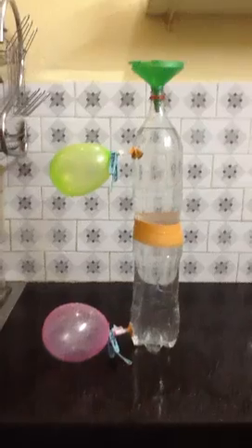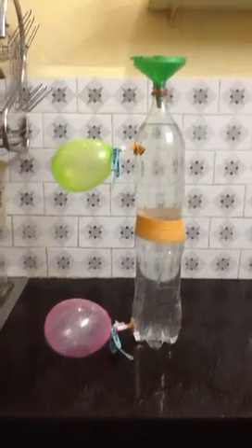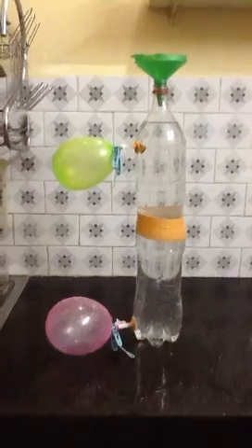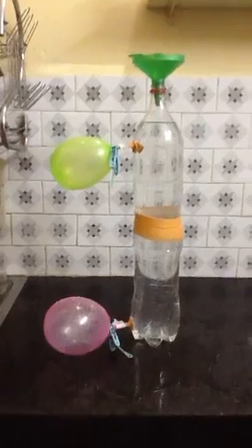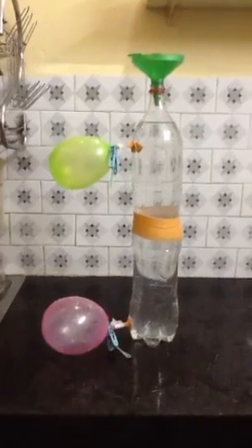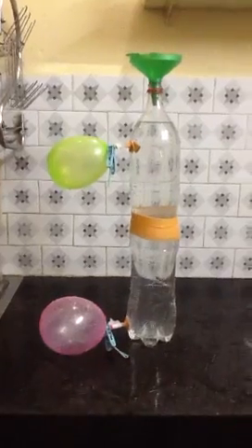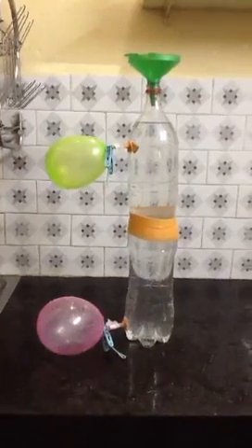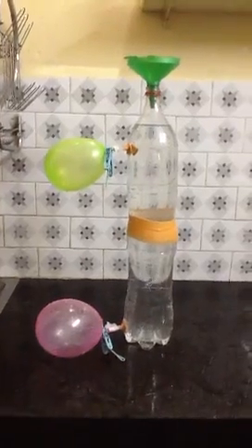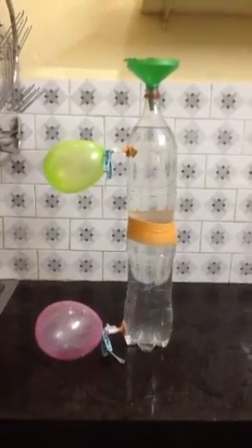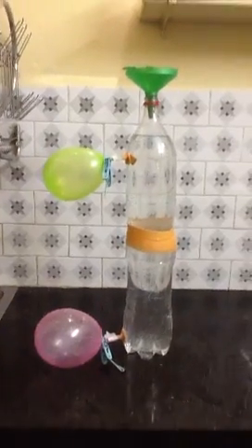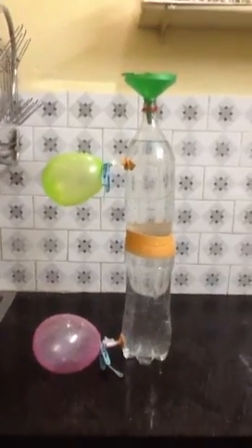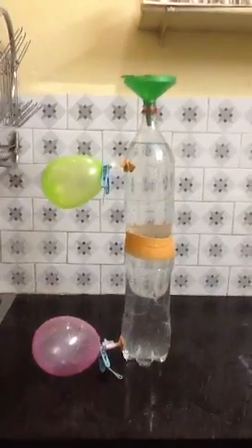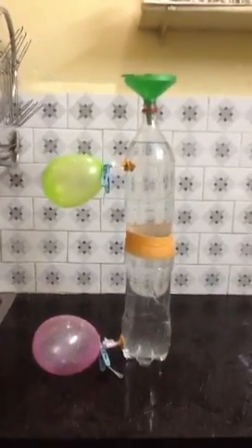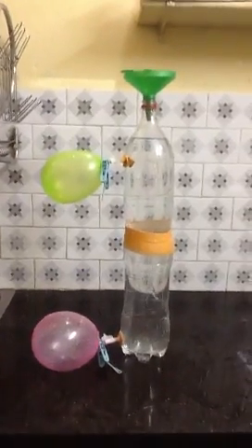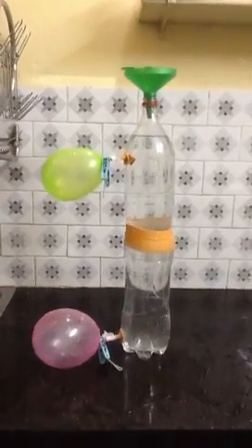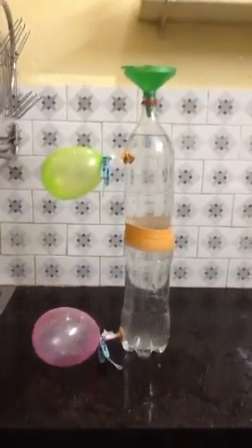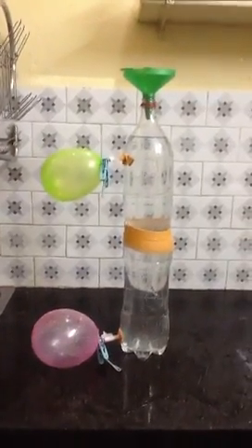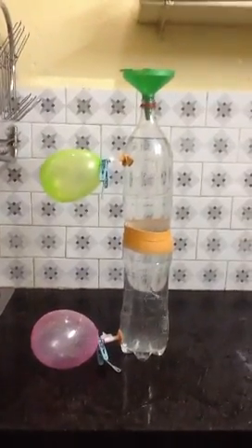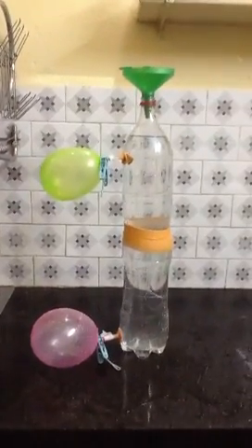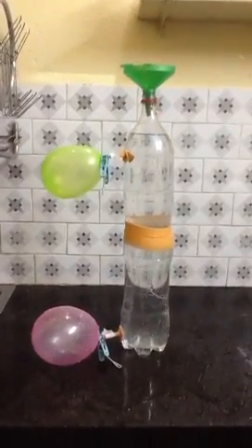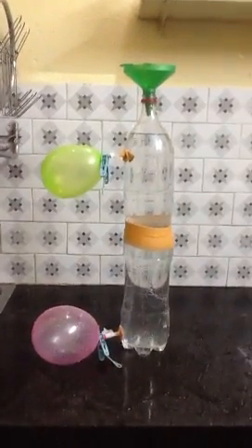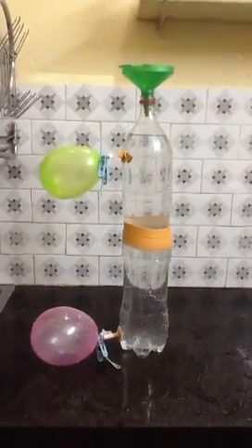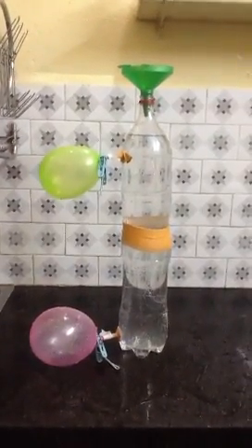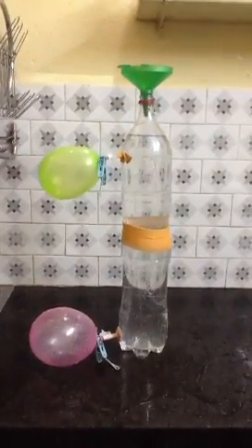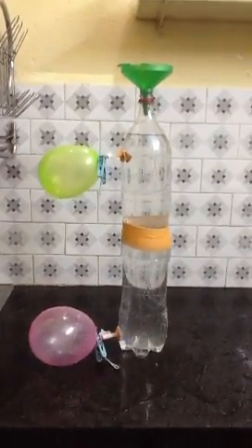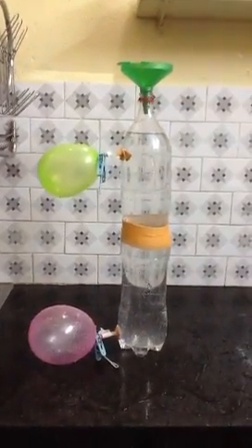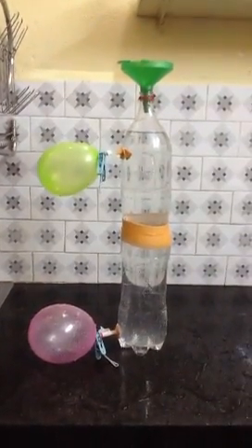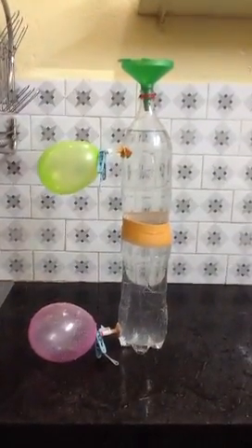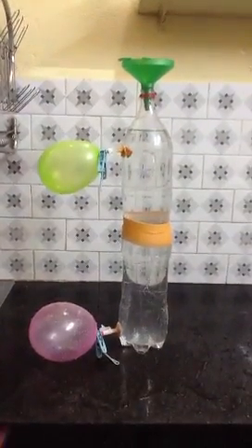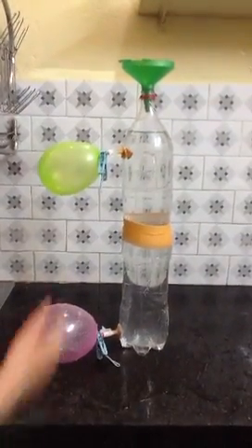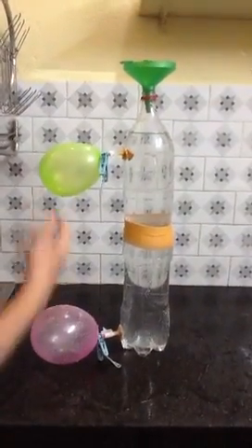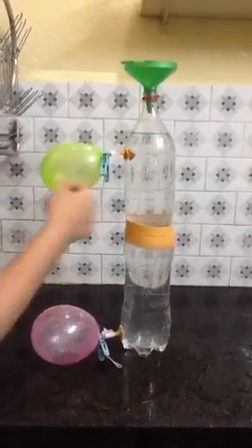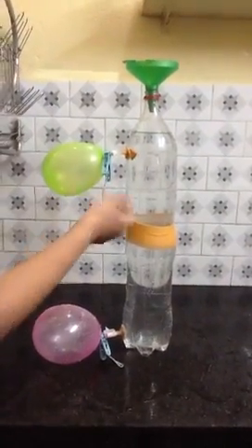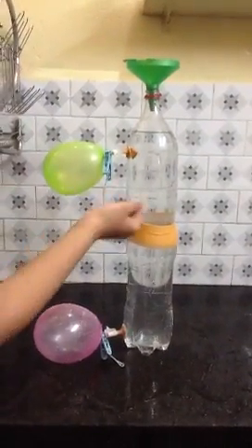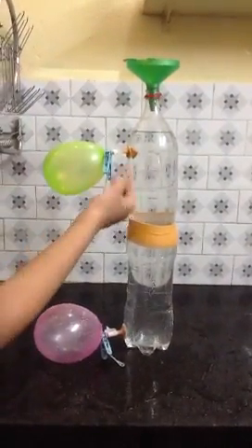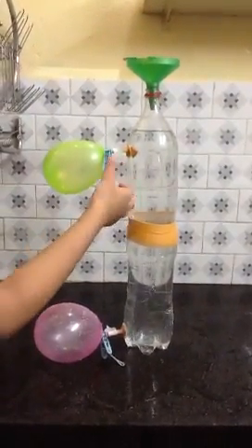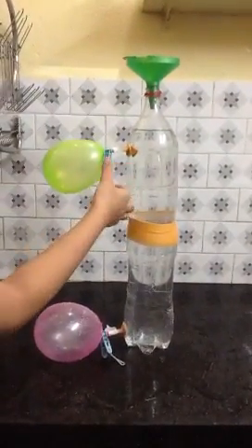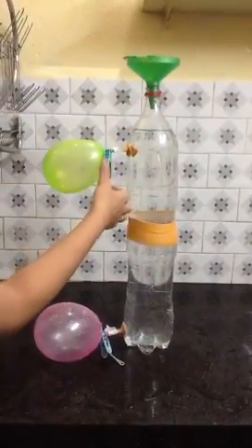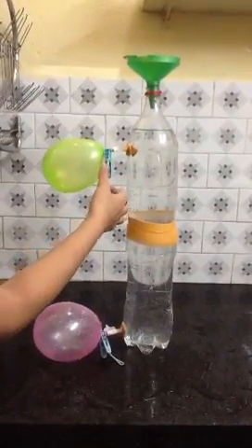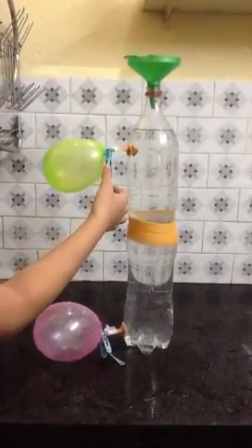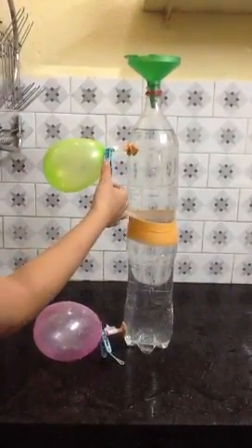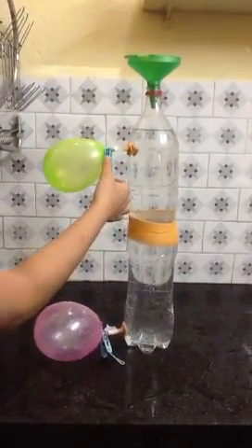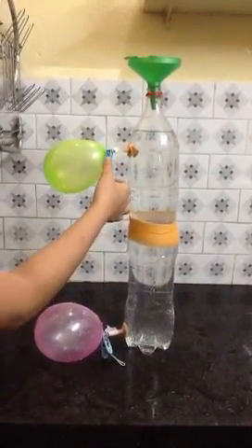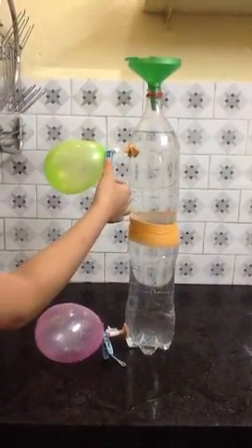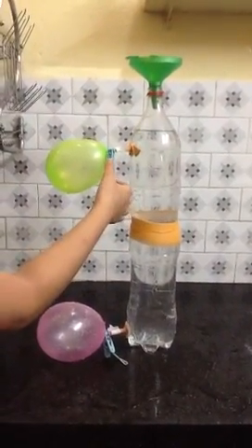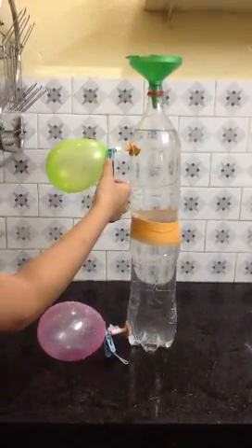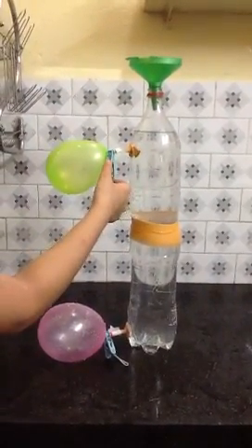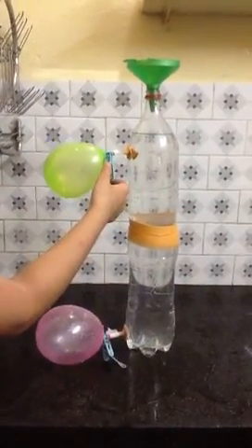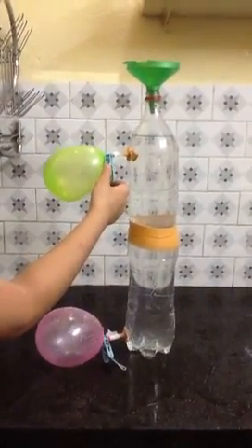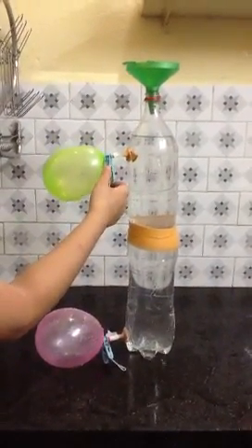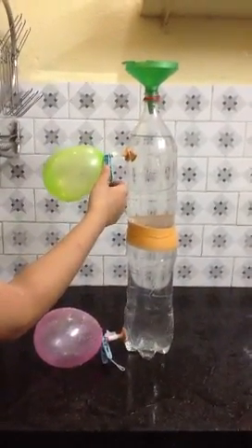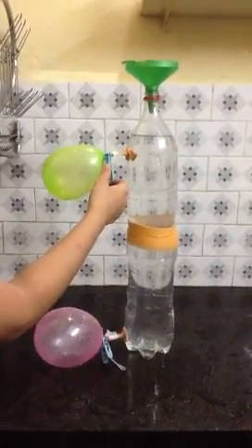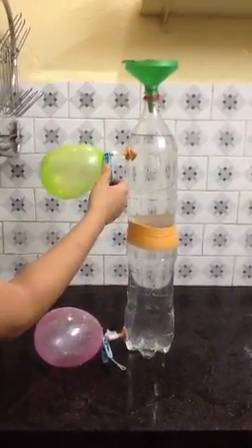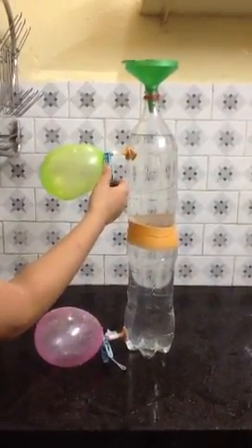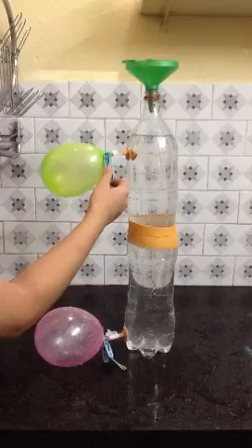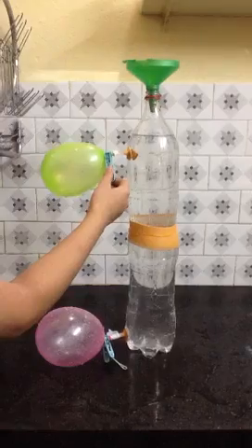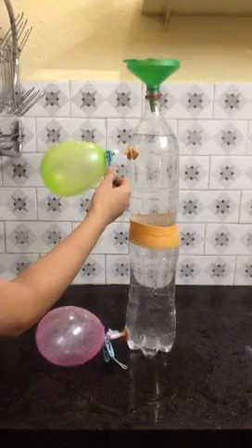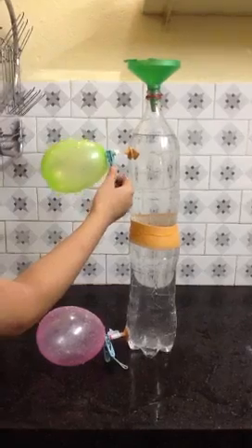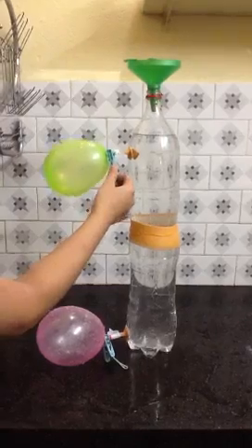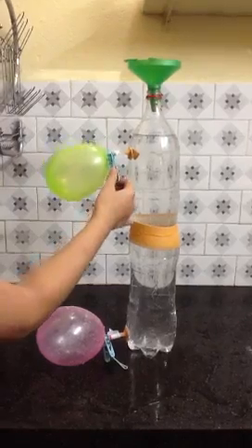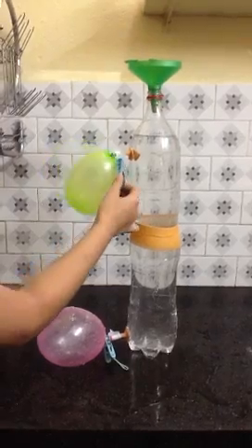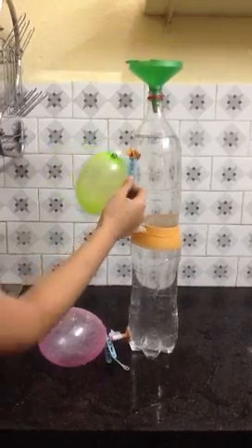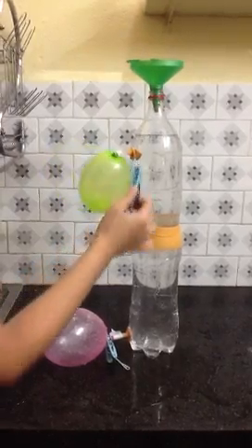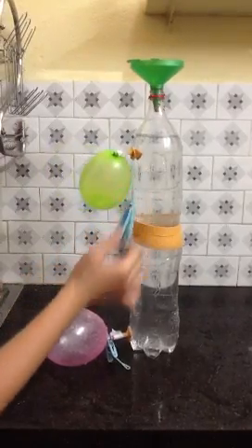Hi, I'm Ananya and I'm going to show you an experiment. So first I'm going to open this balloon. Let's see what happens.